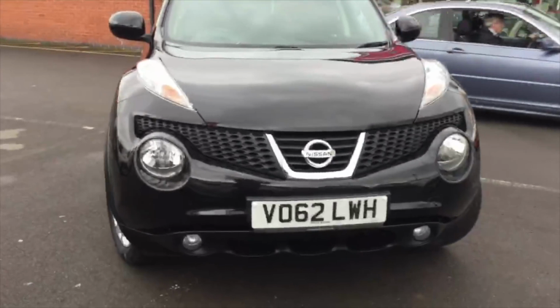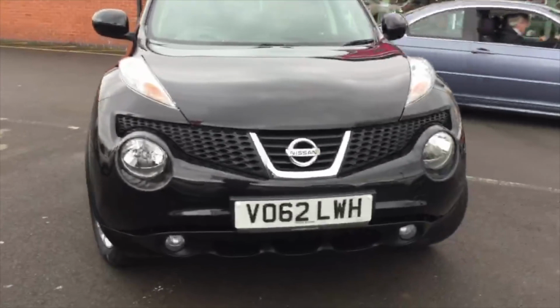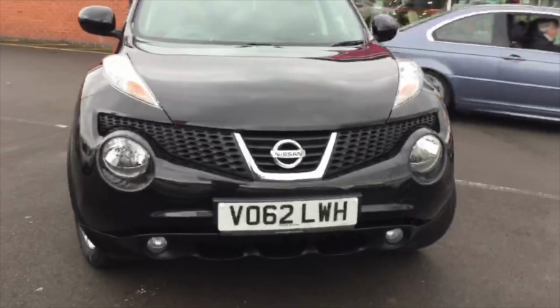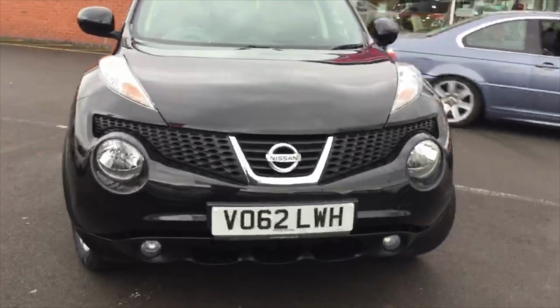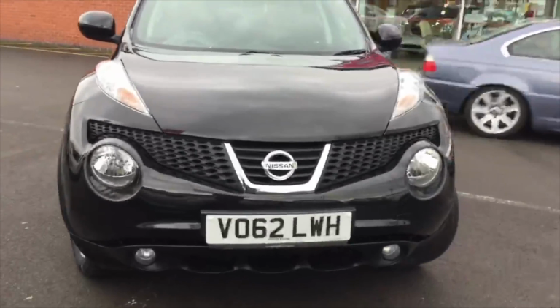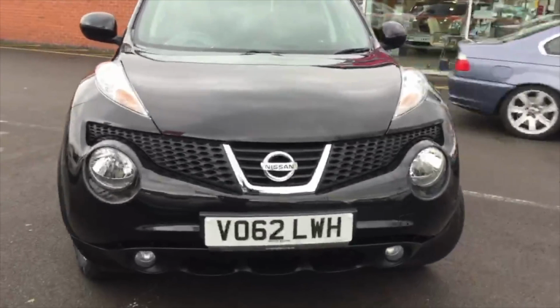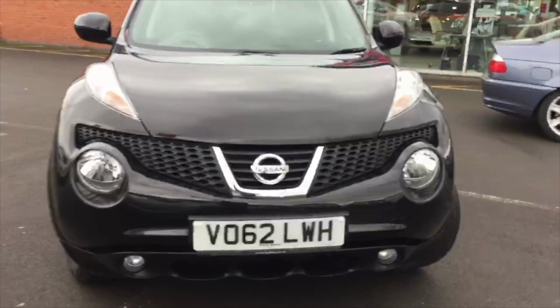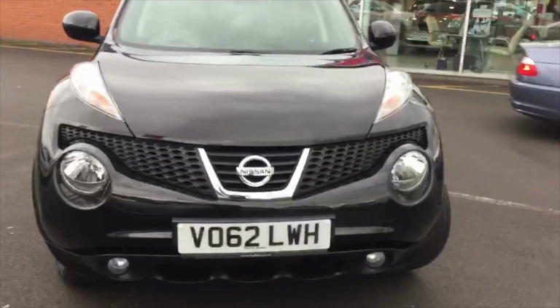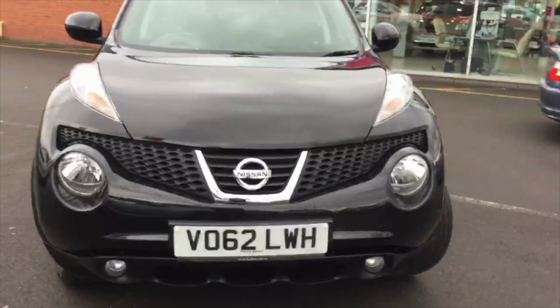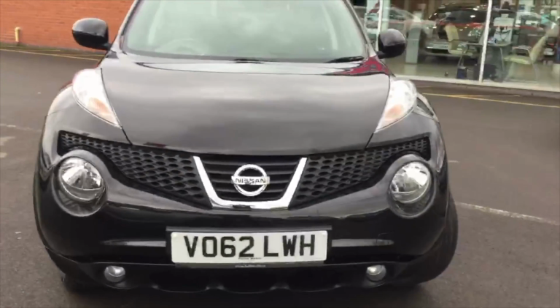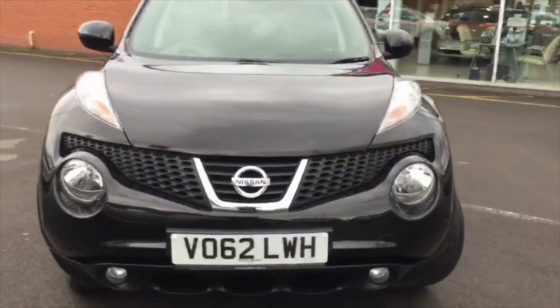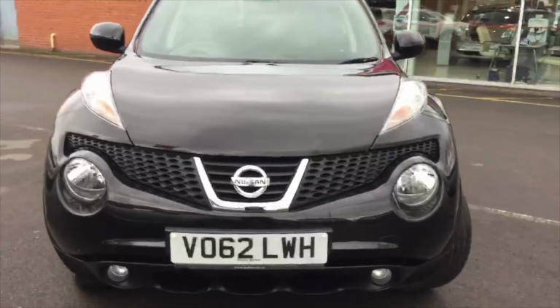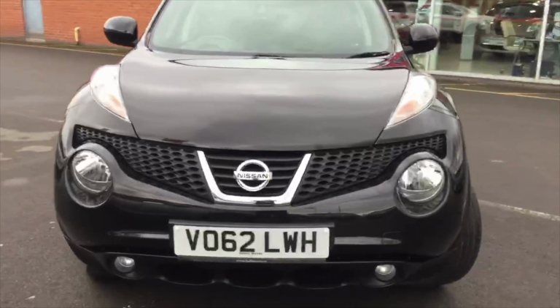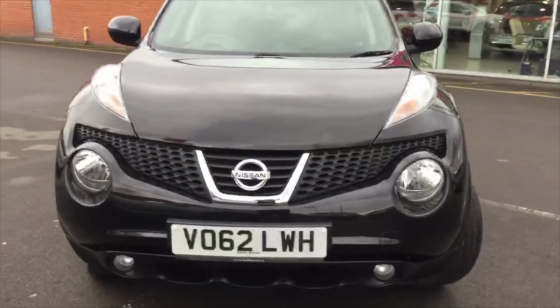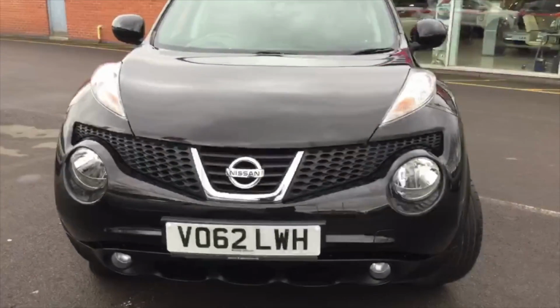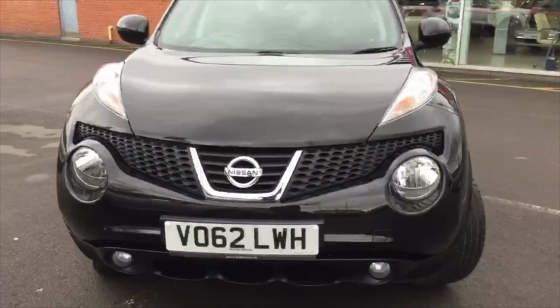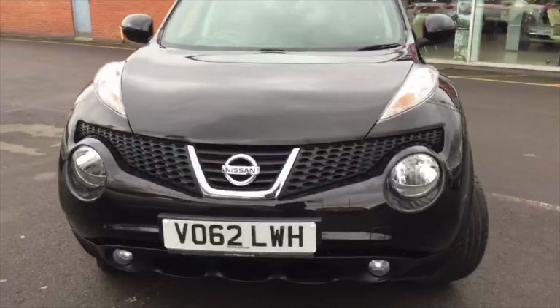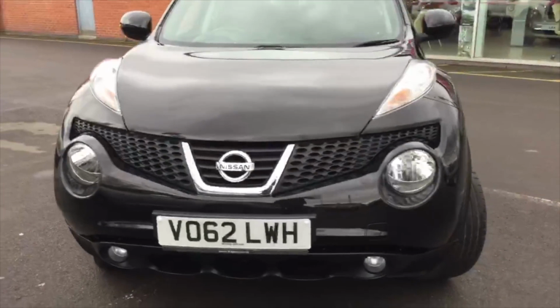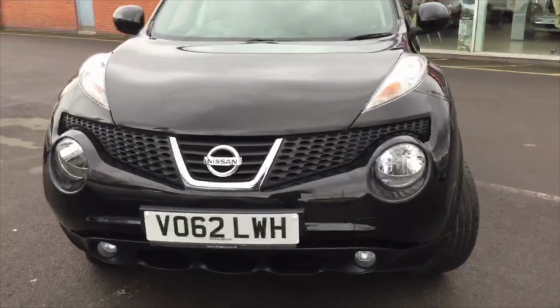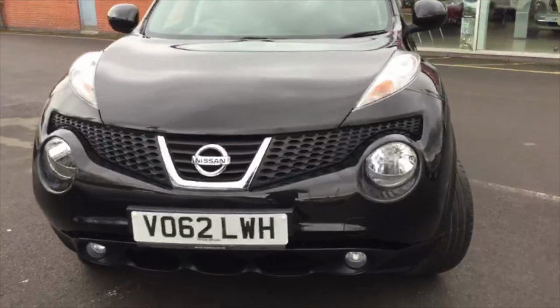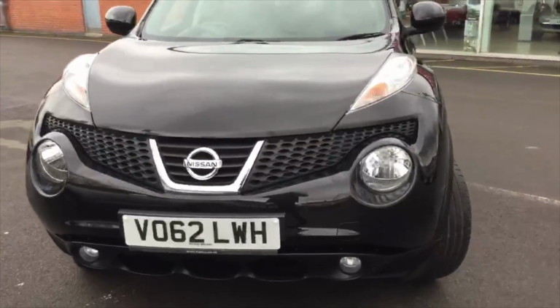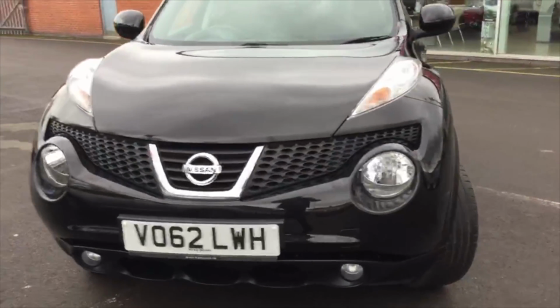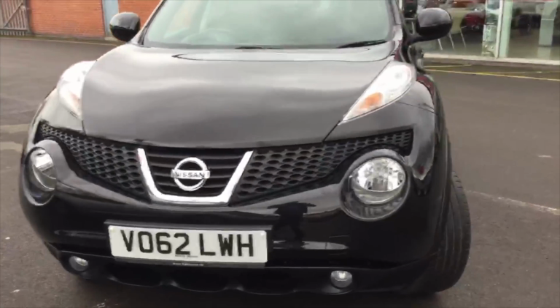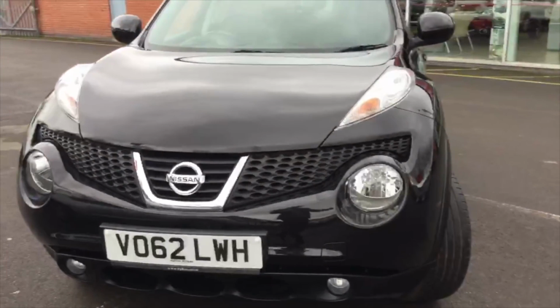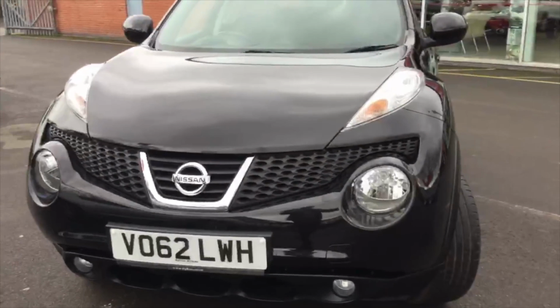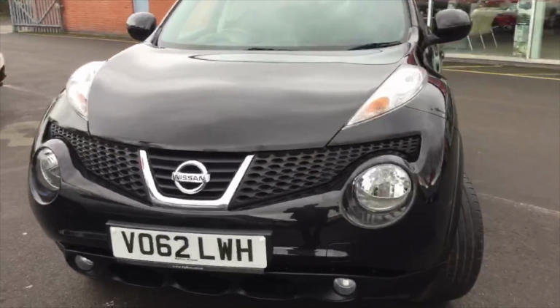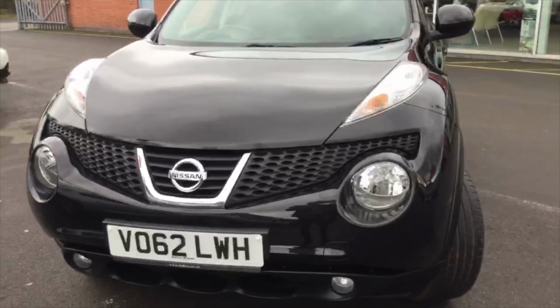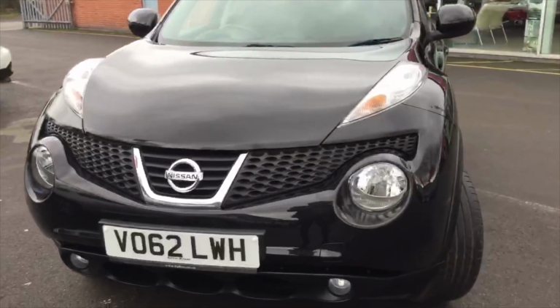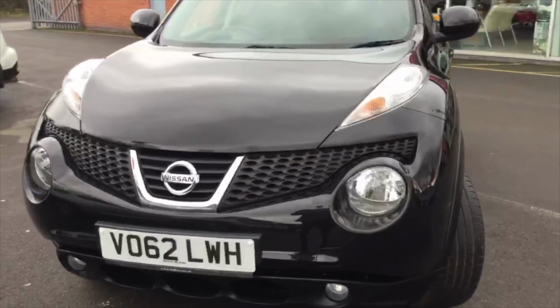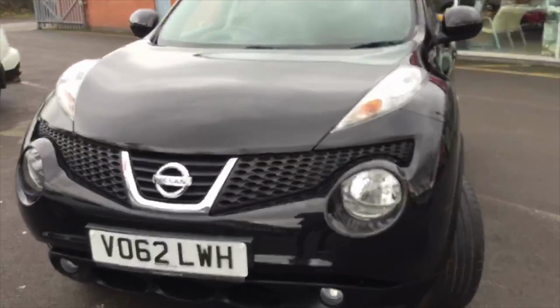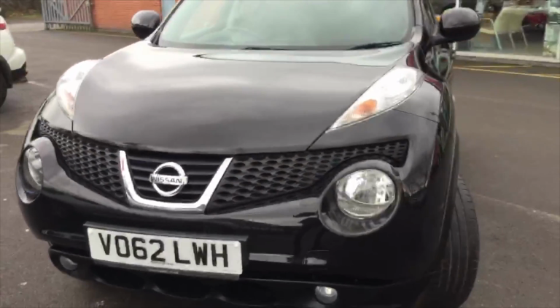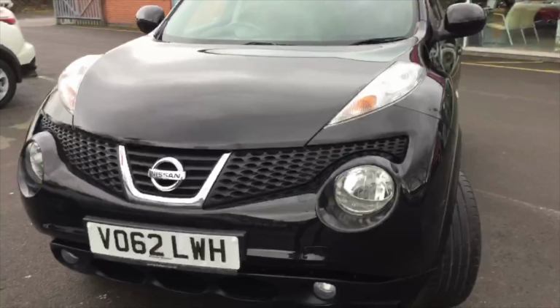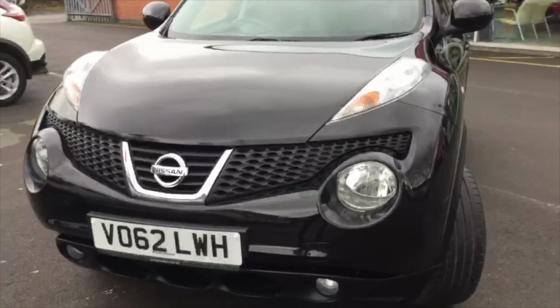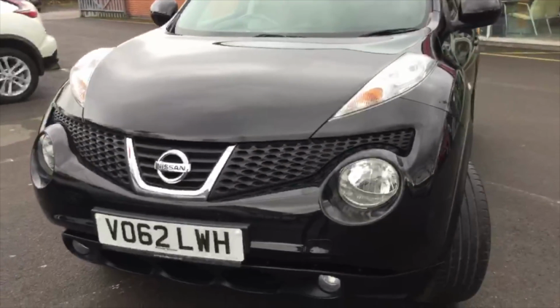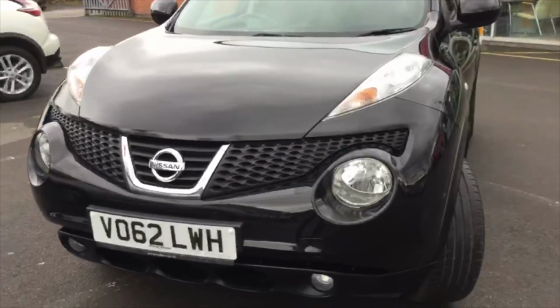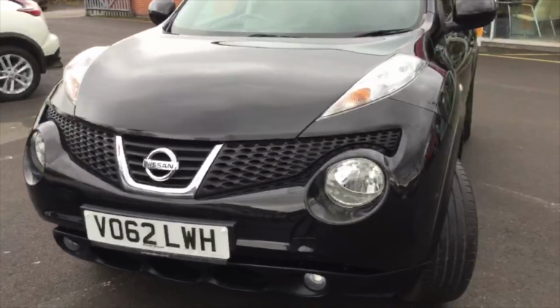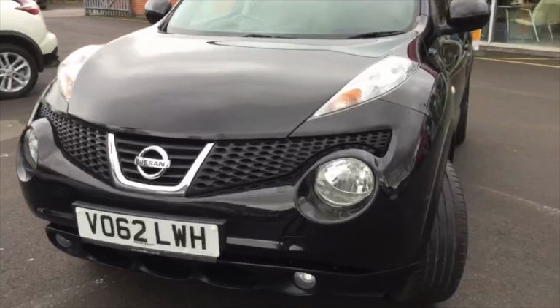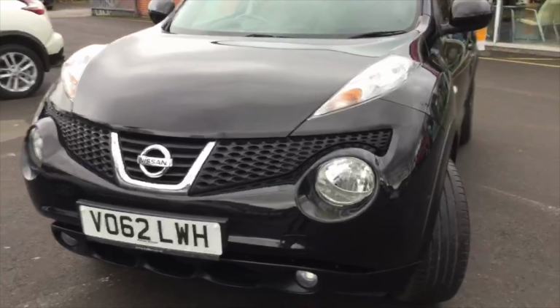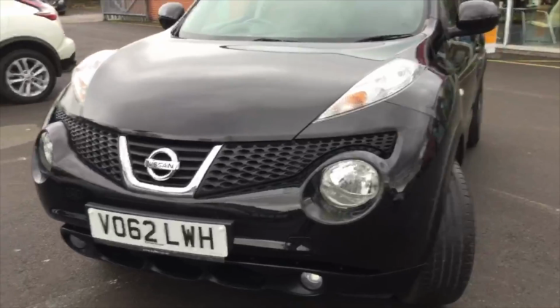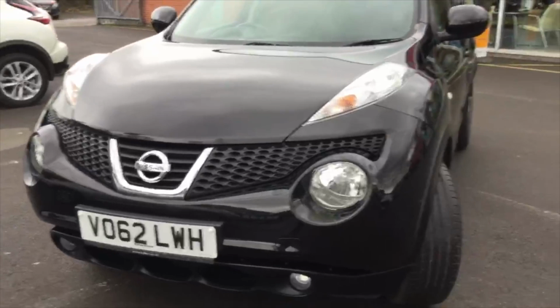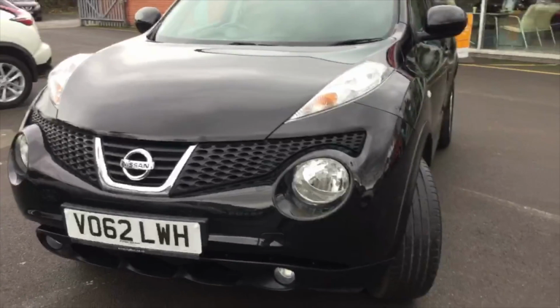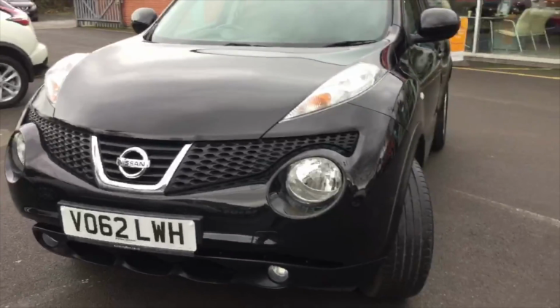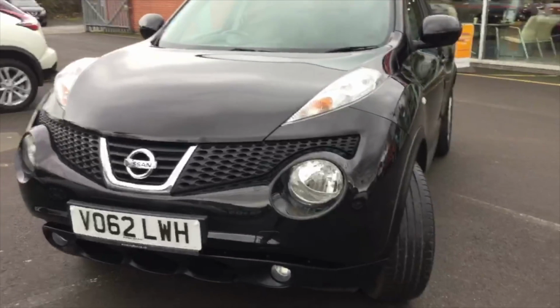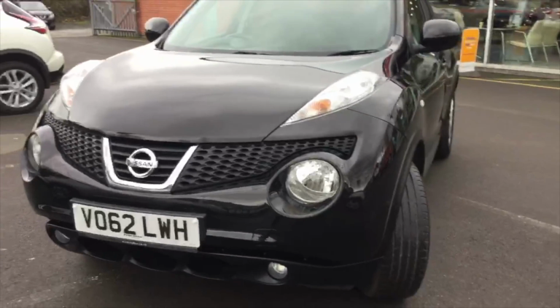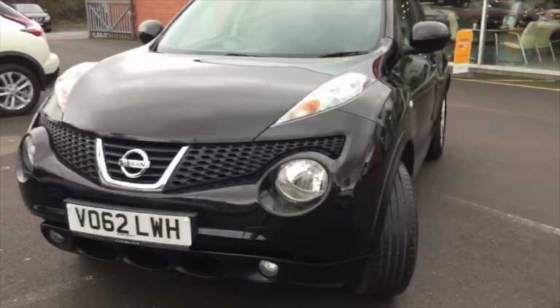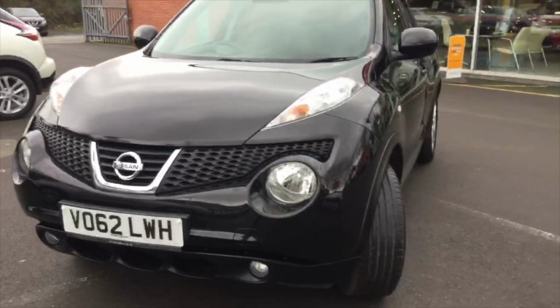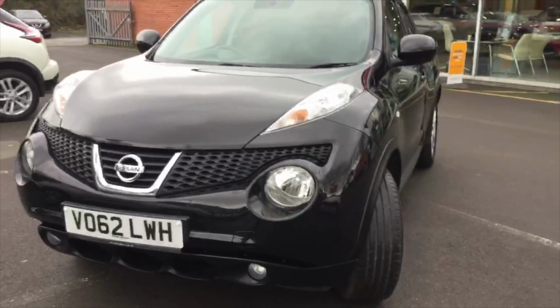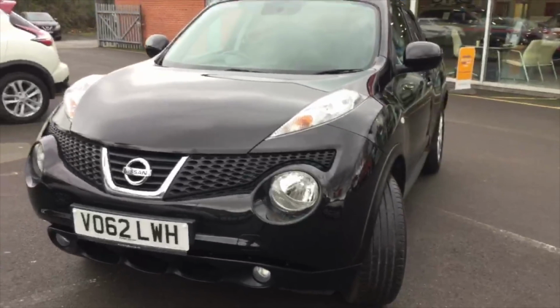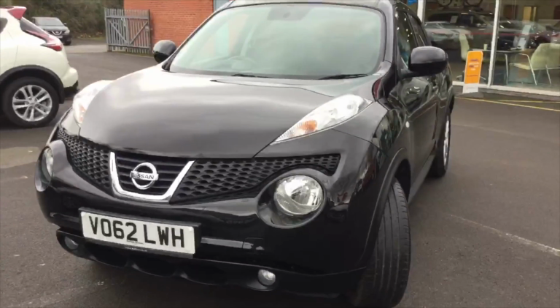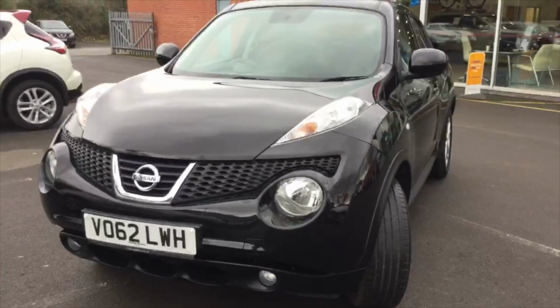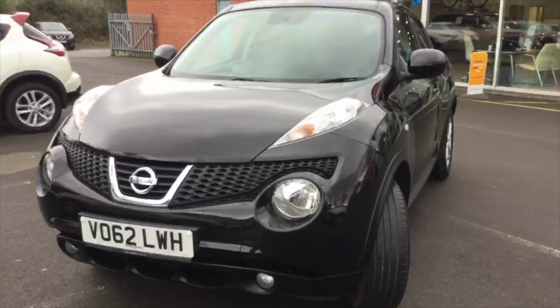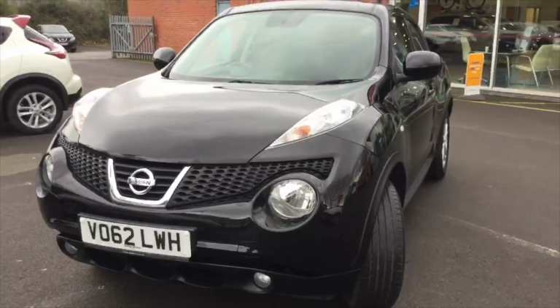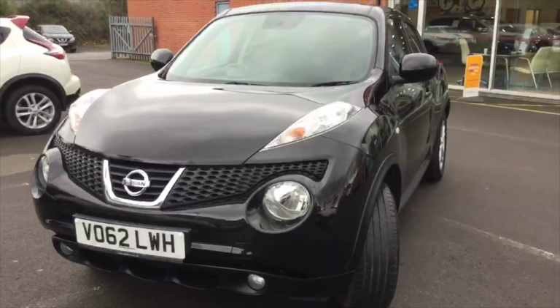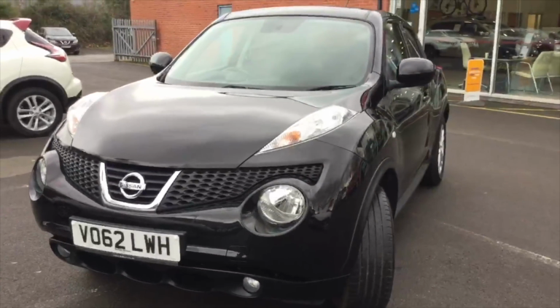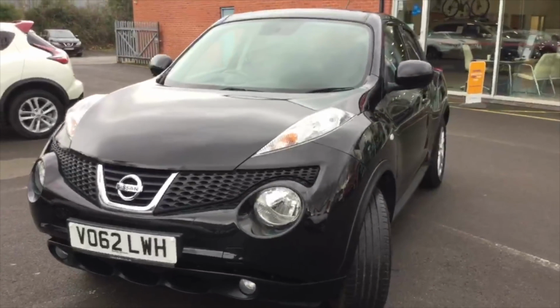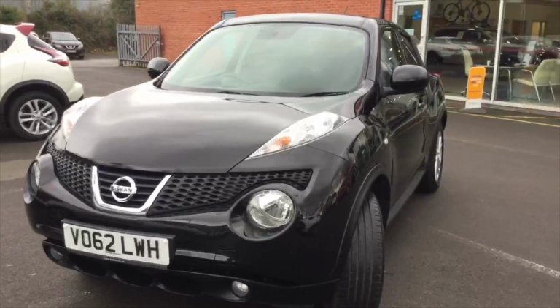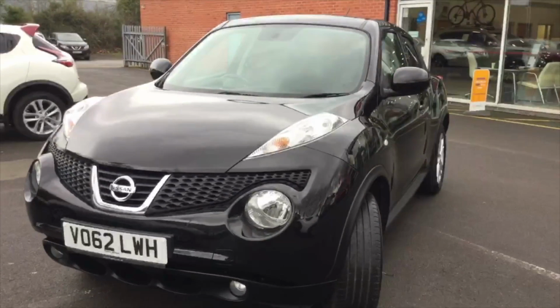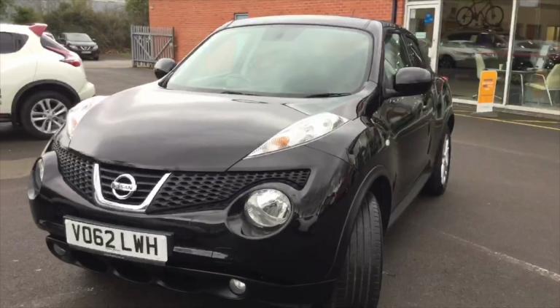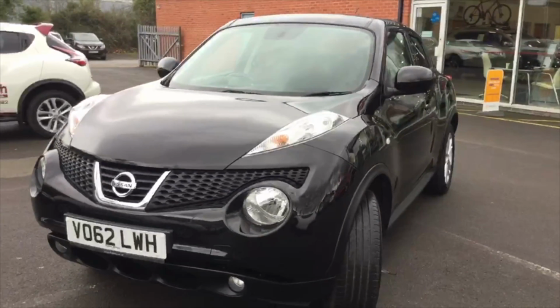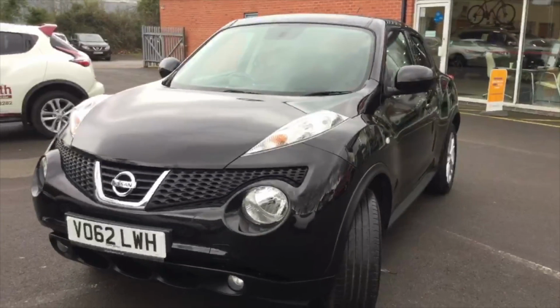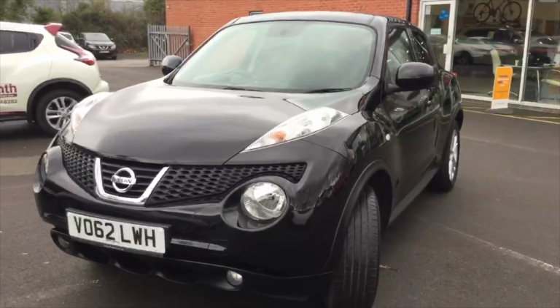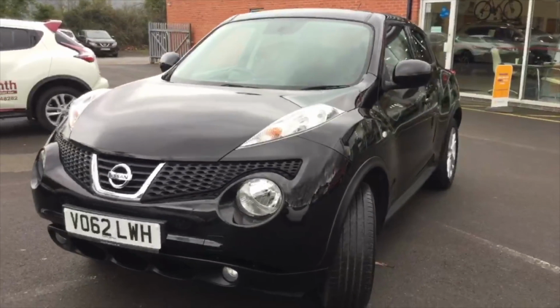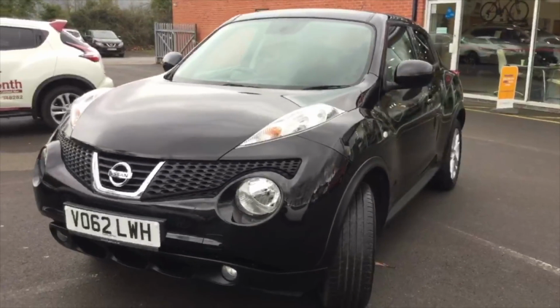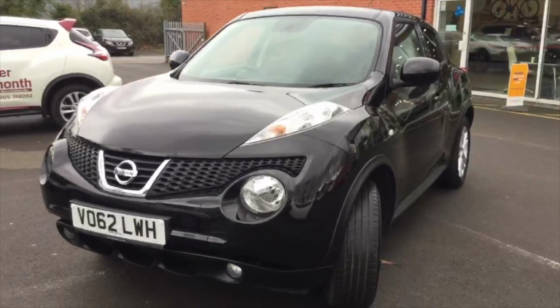So it's a 2012 registered Nissan Juke 1.6 petrol, Acenta Premium specification, and it's also a manual.